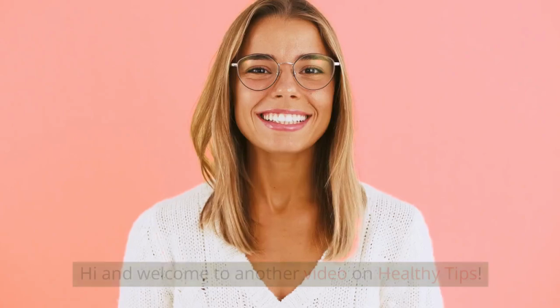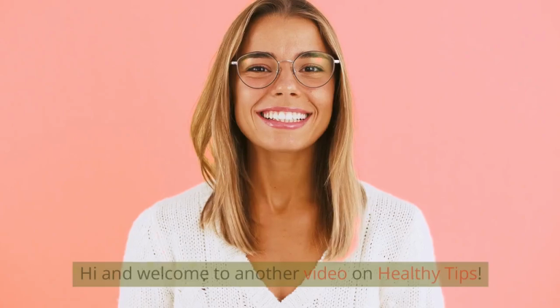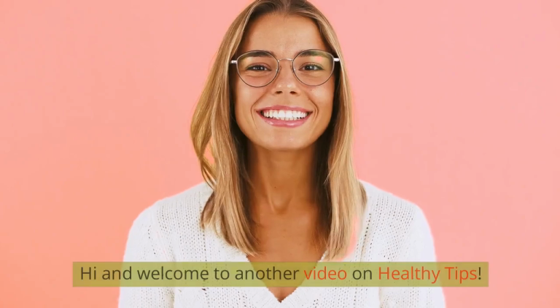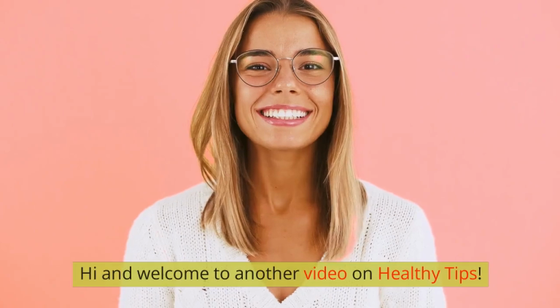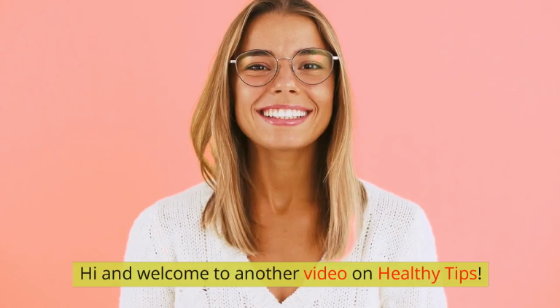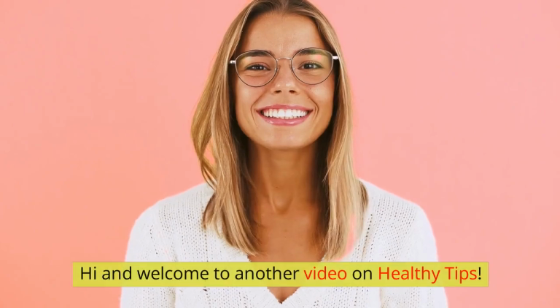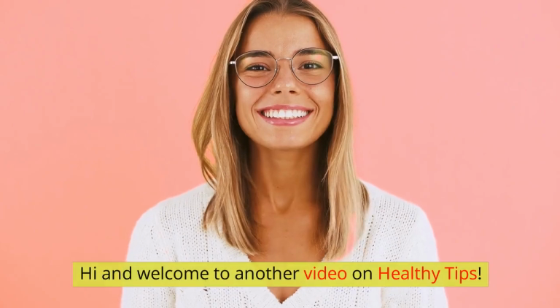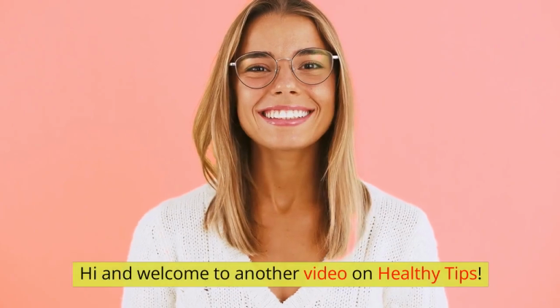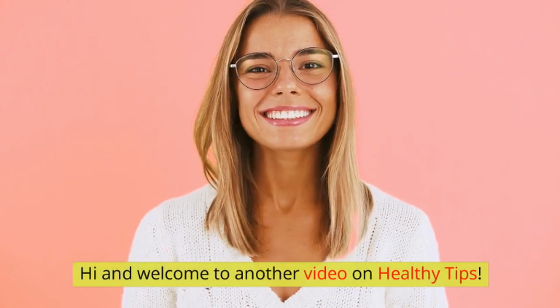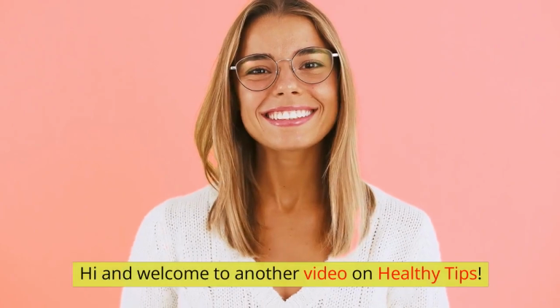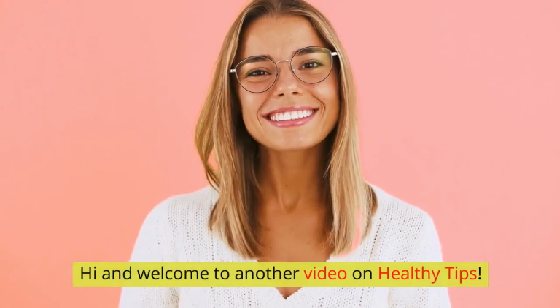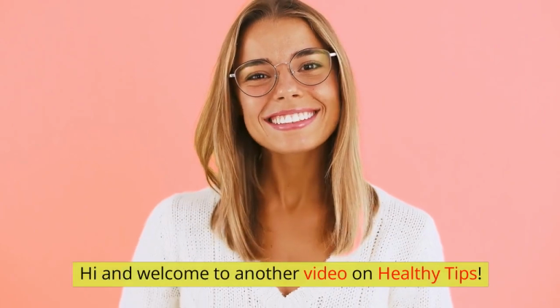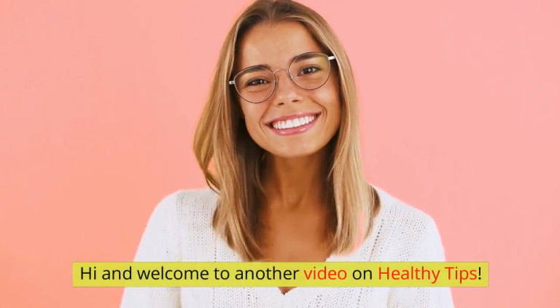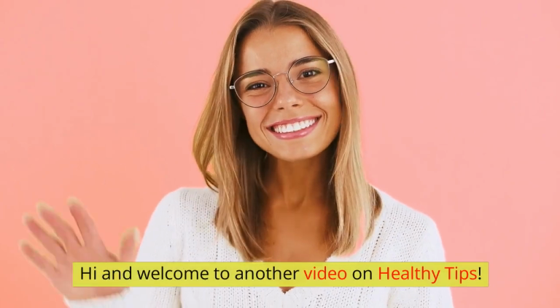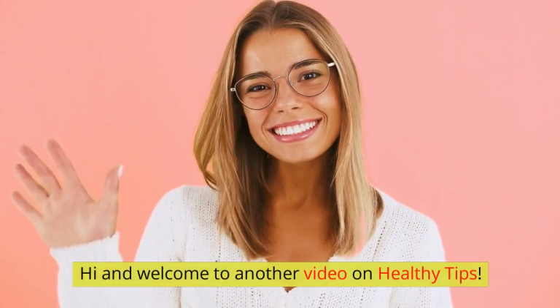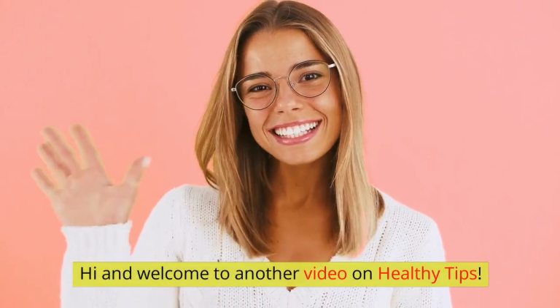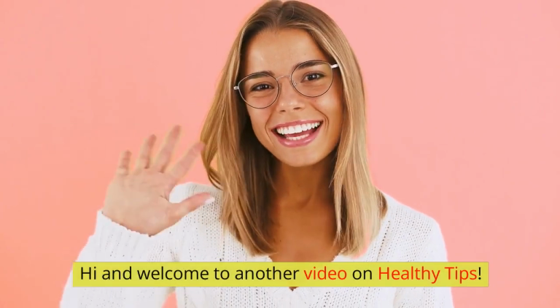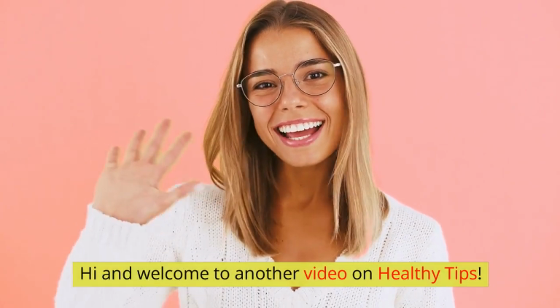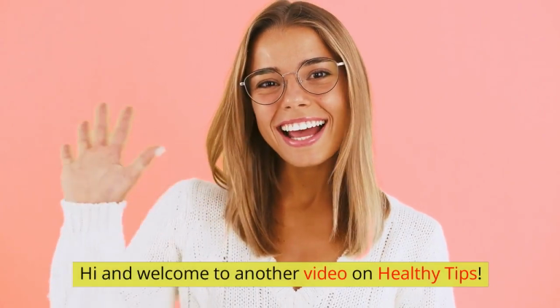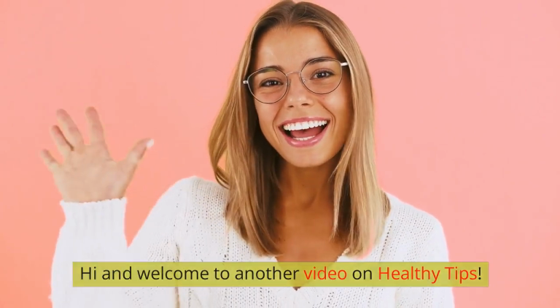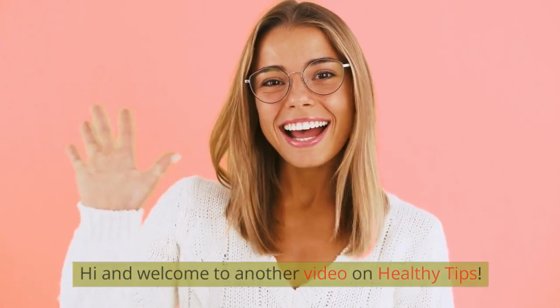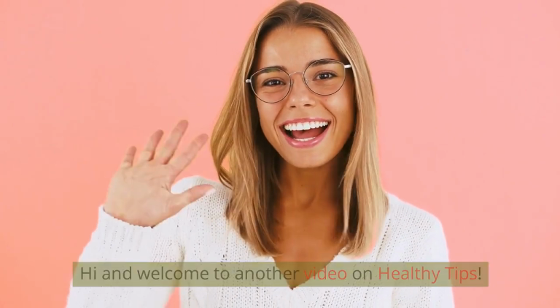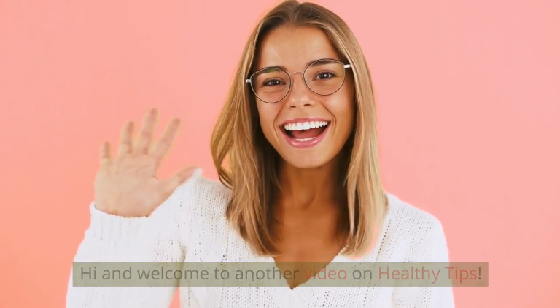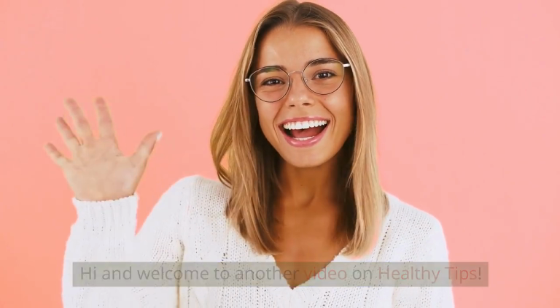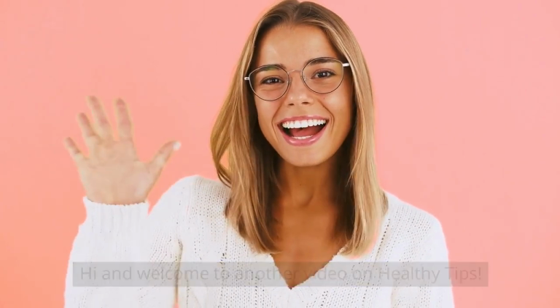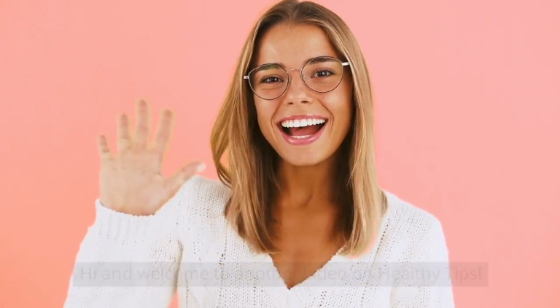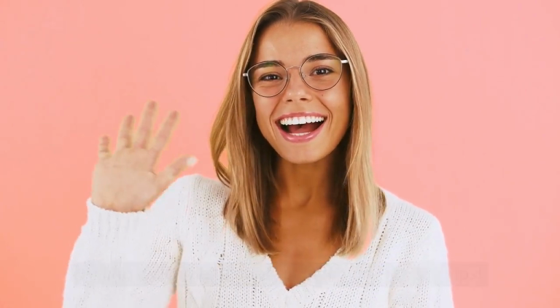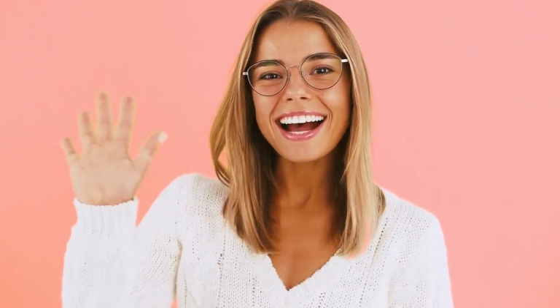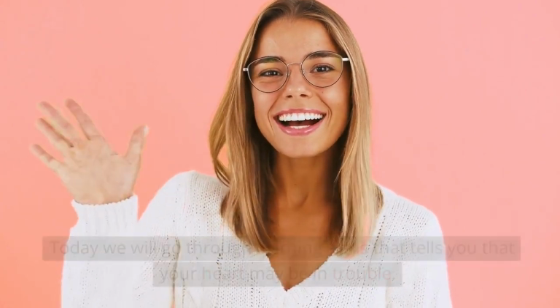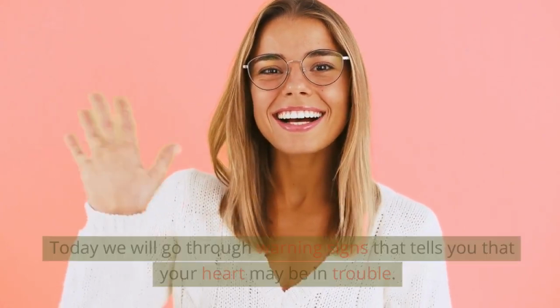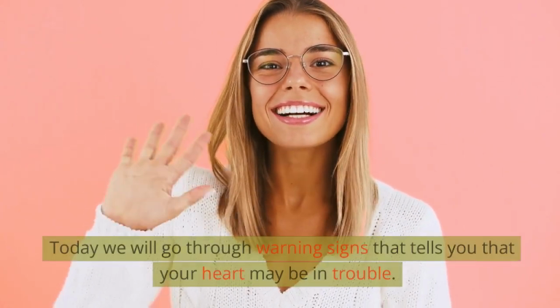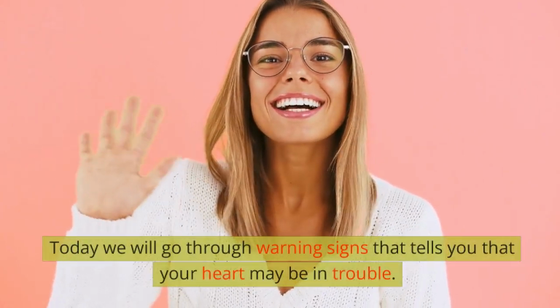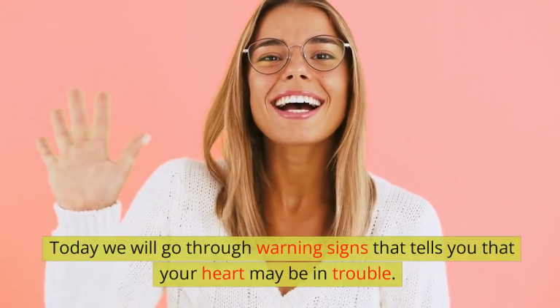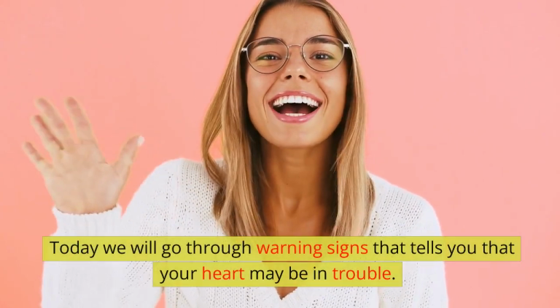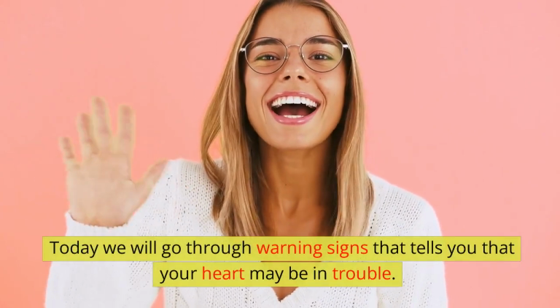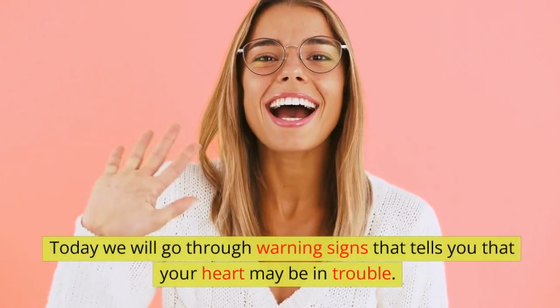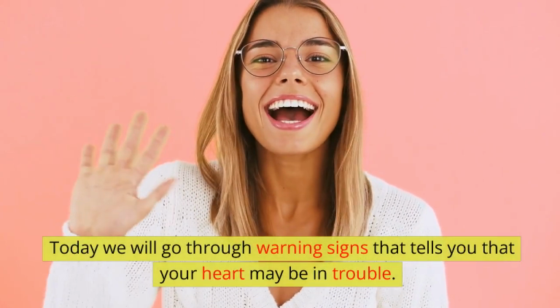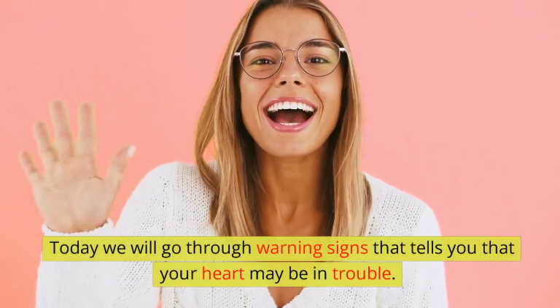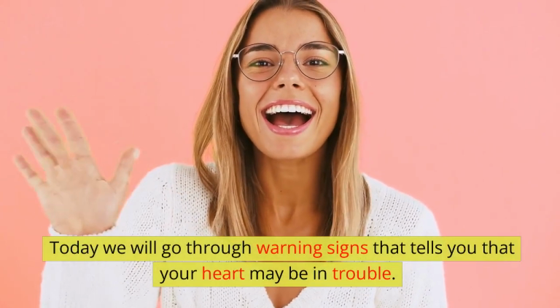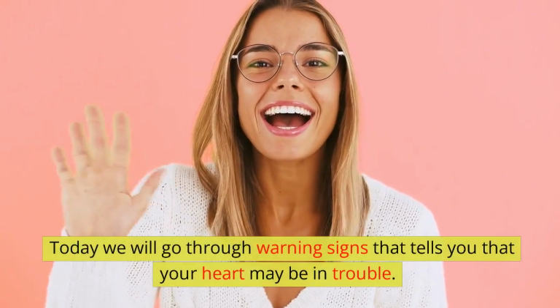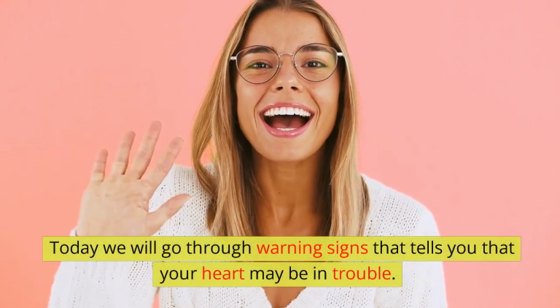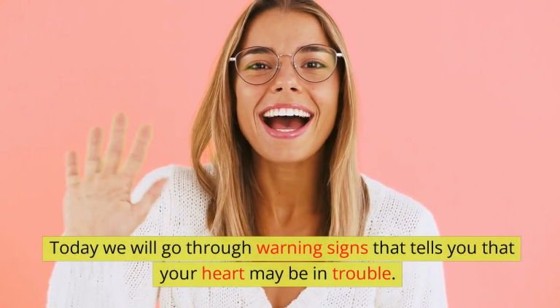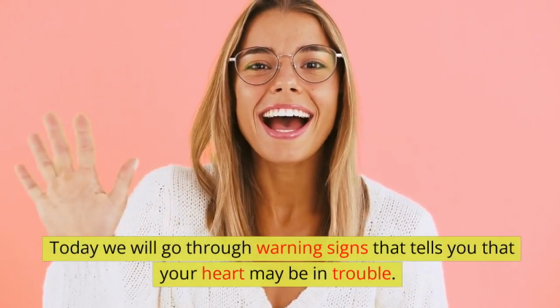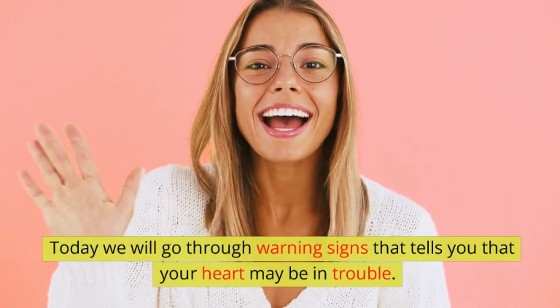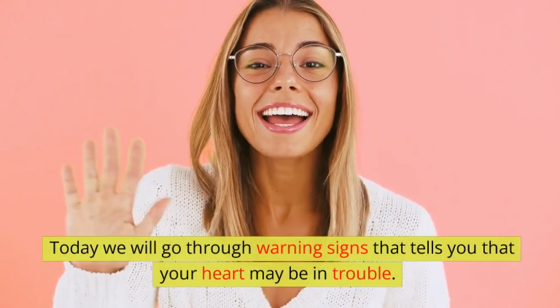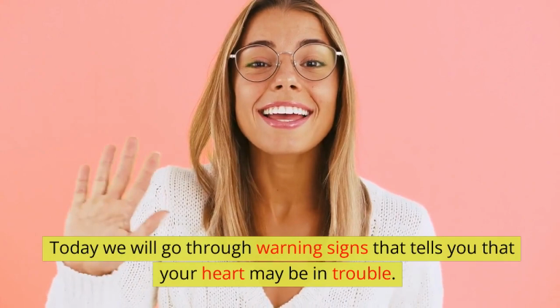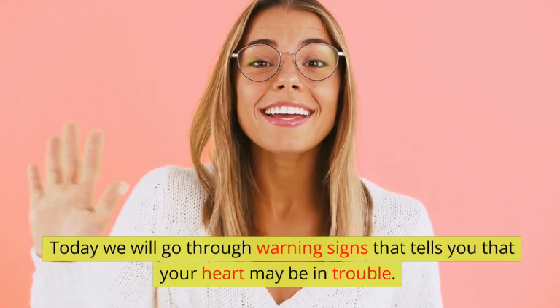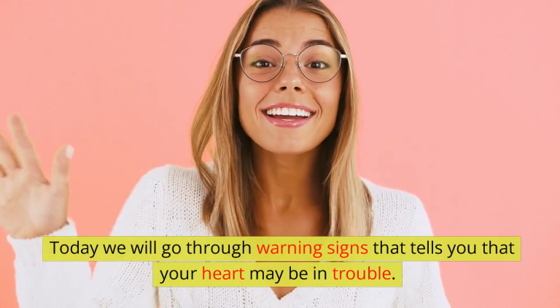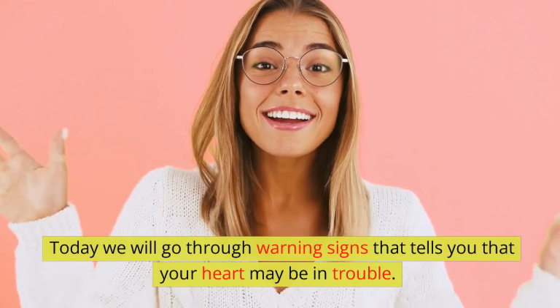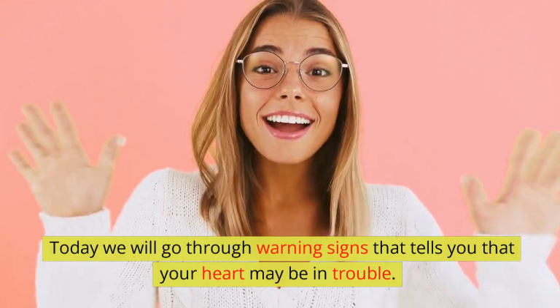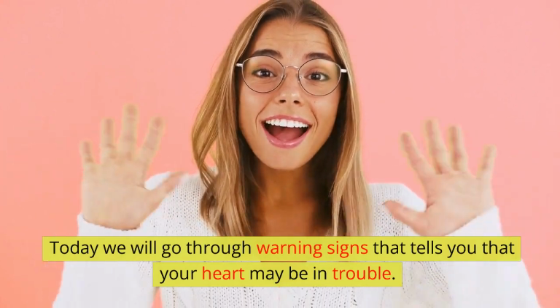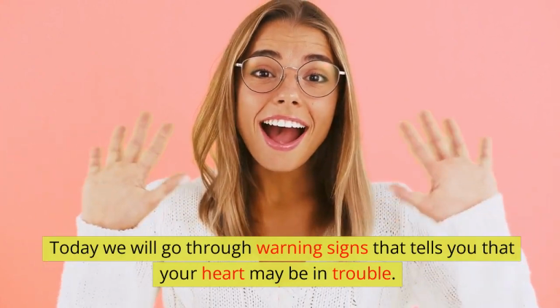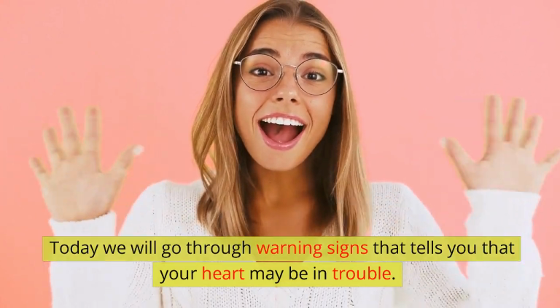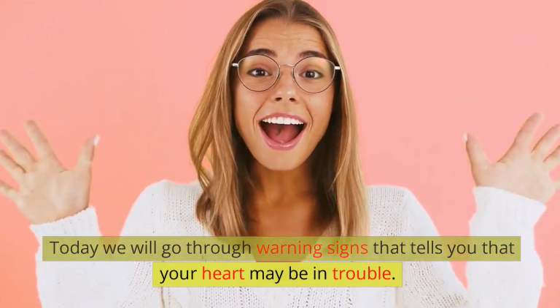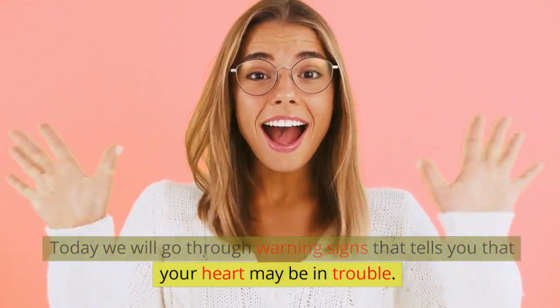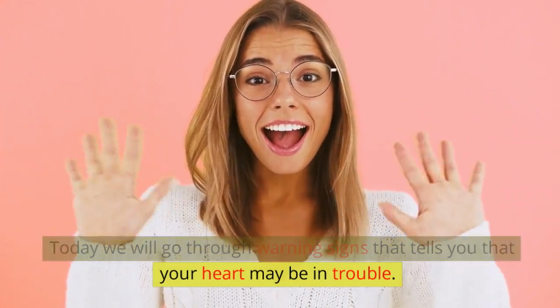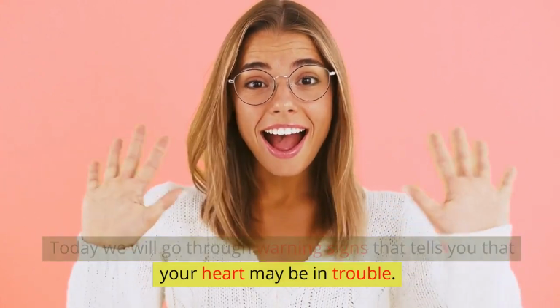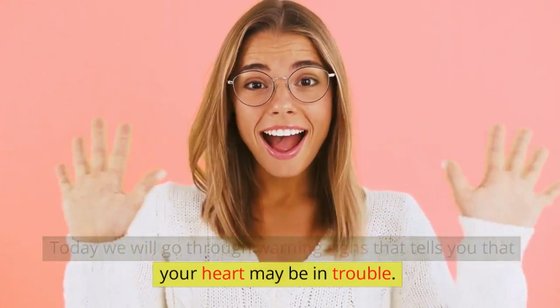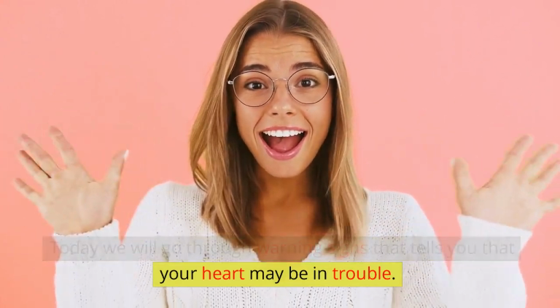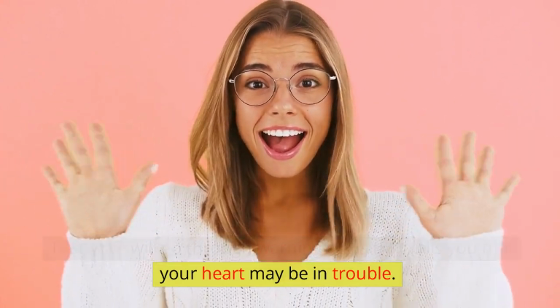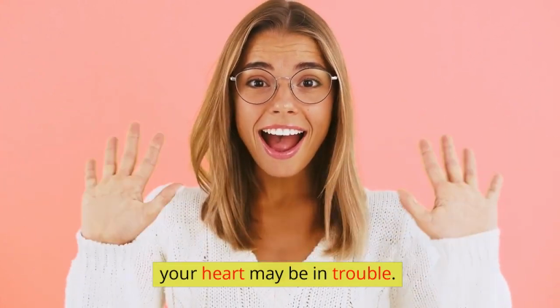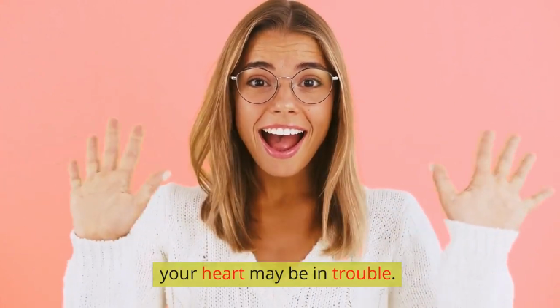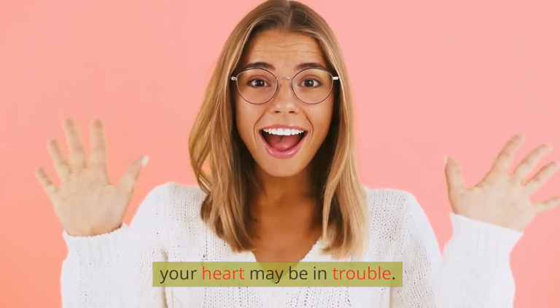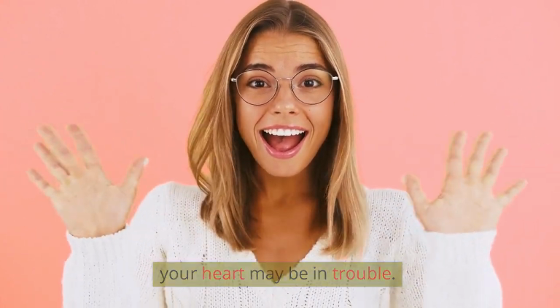Hi and welcome to another video on healthy tips. Today we will go through warning signs that tell you that your heart may be in trouble.